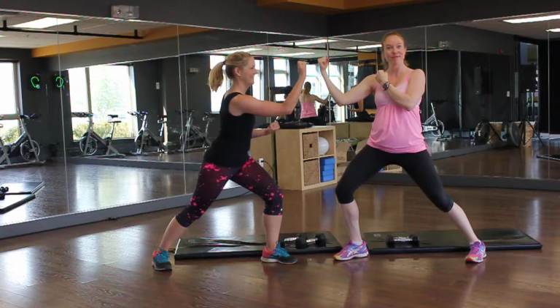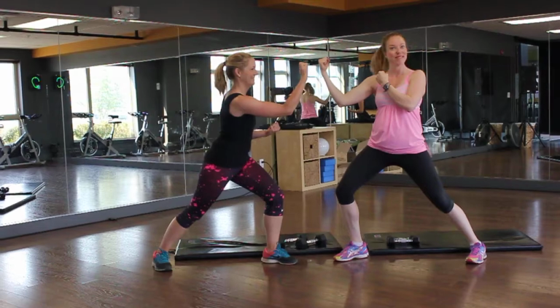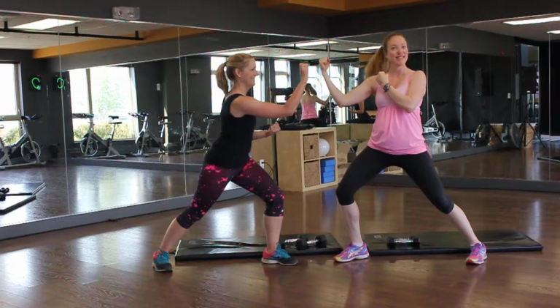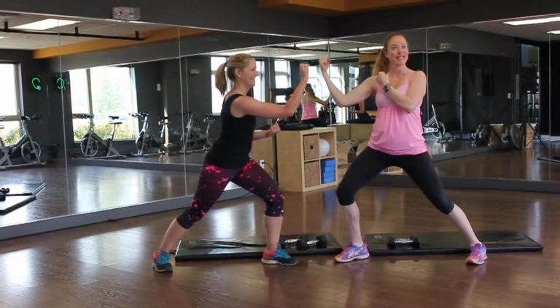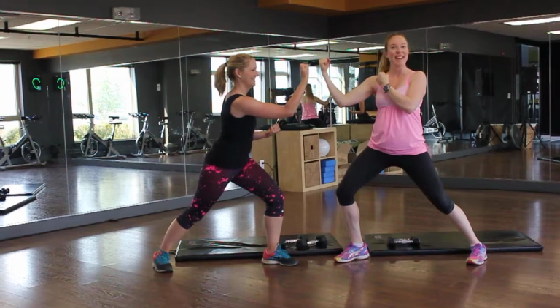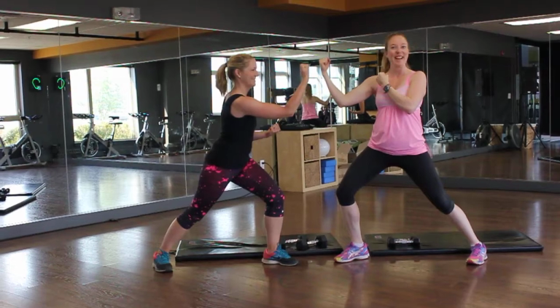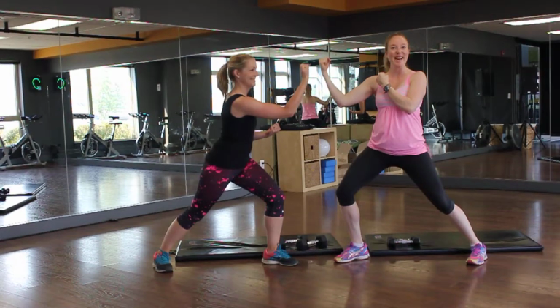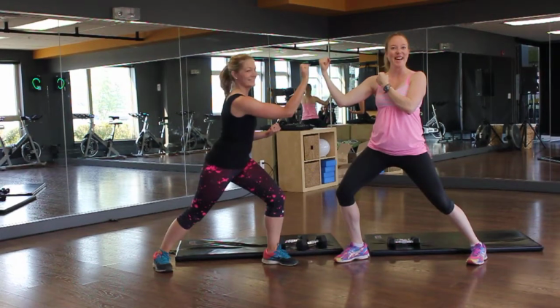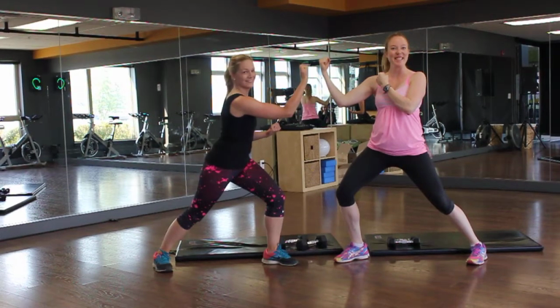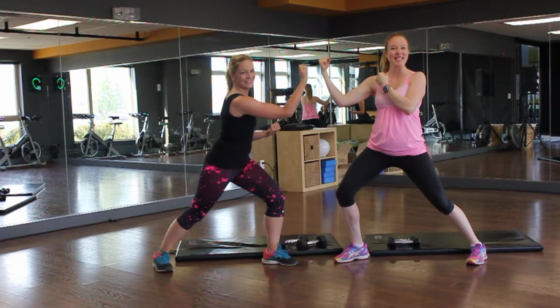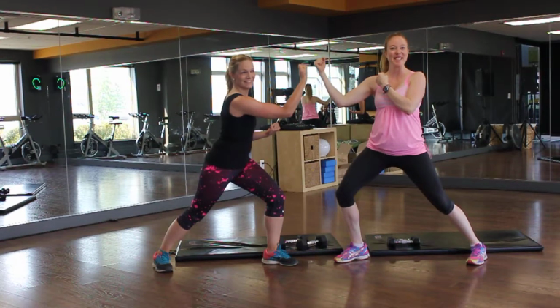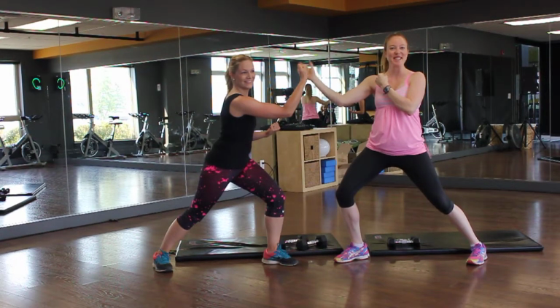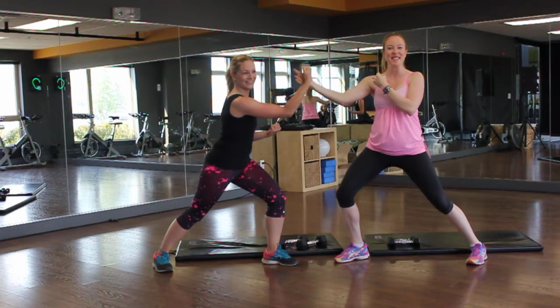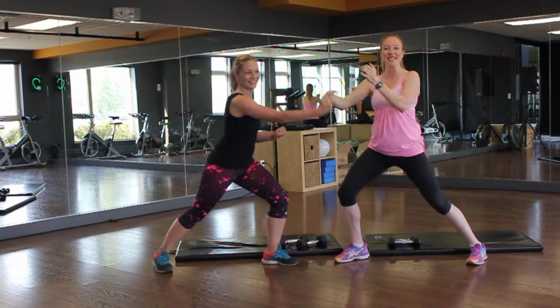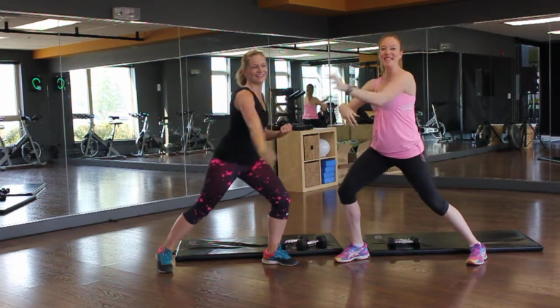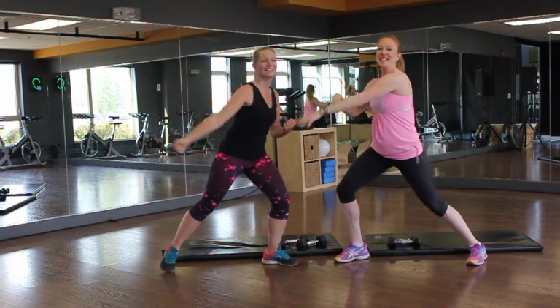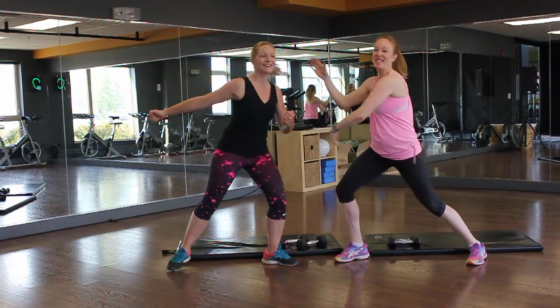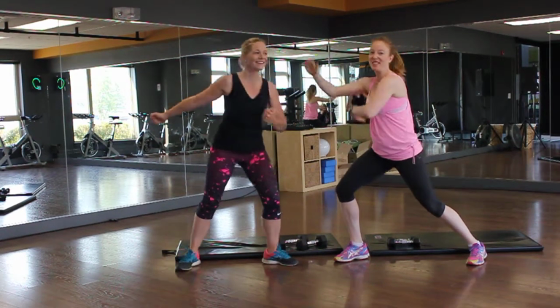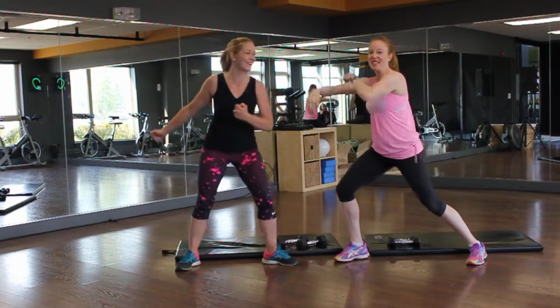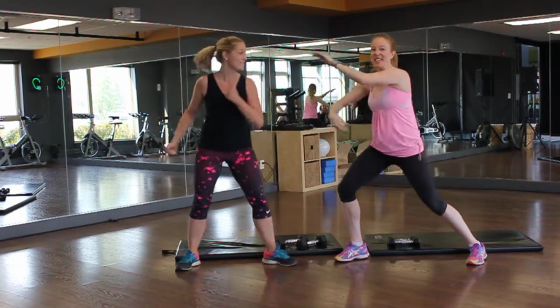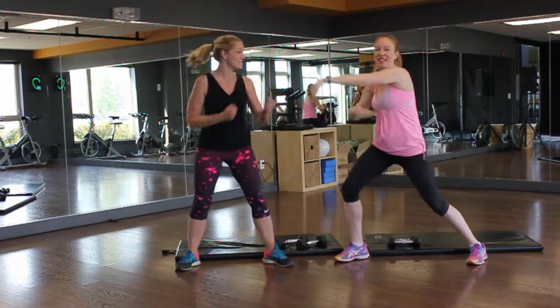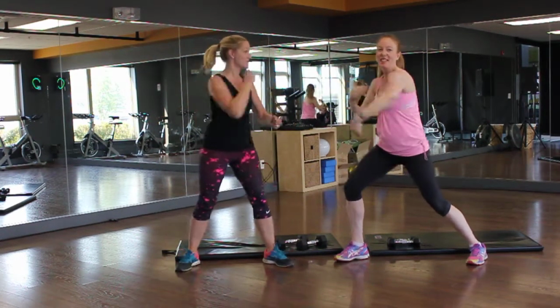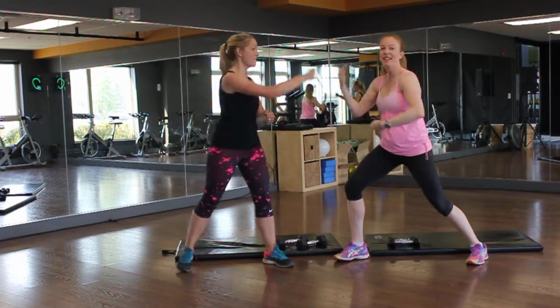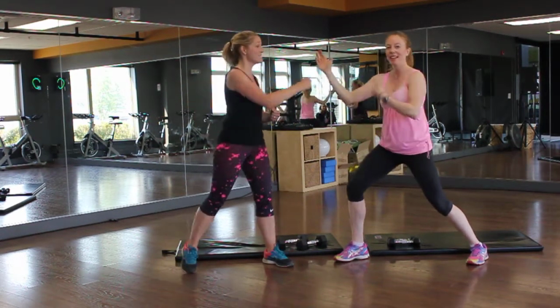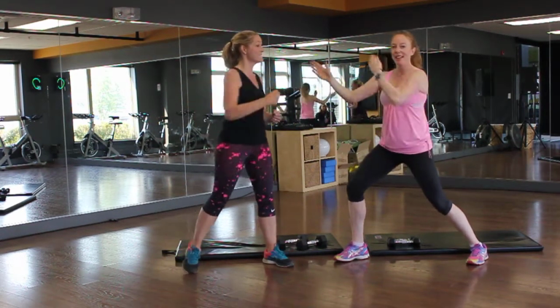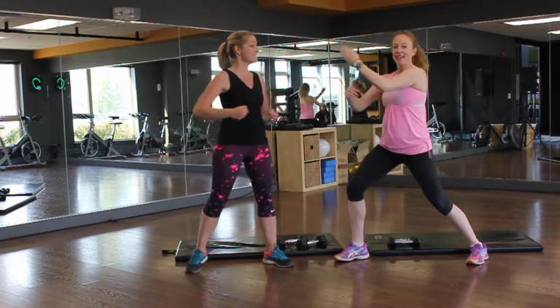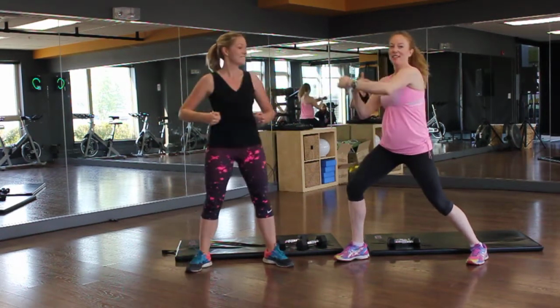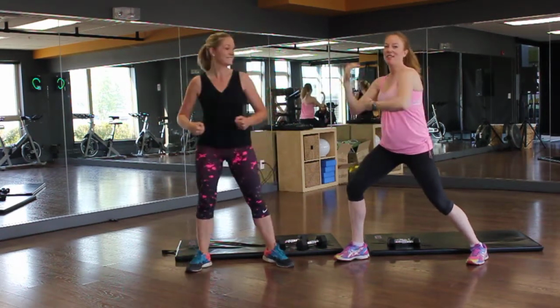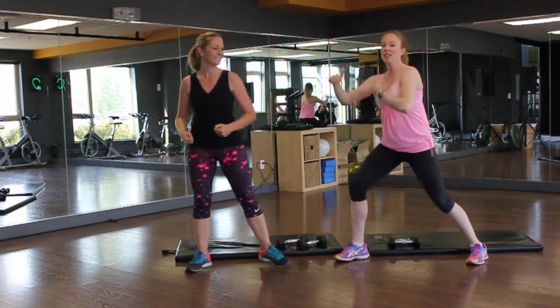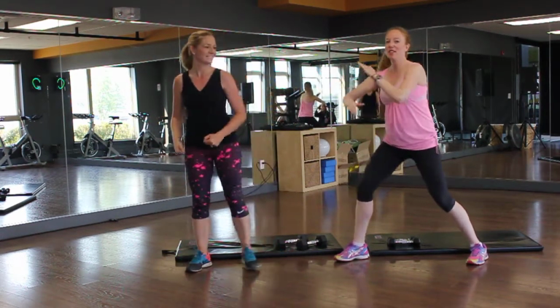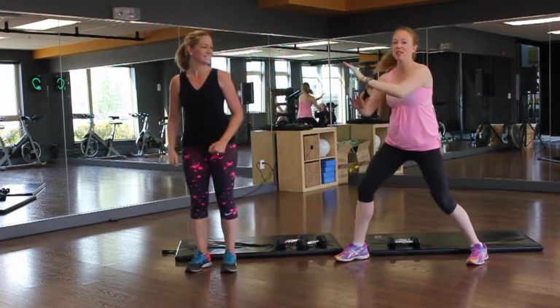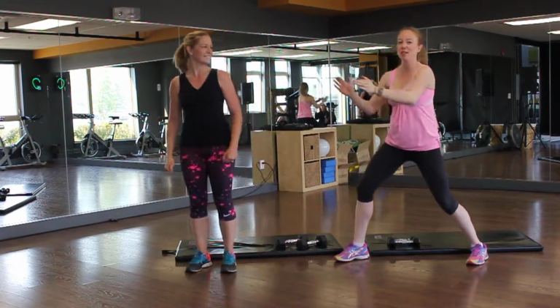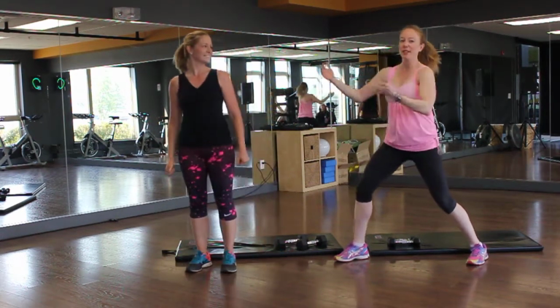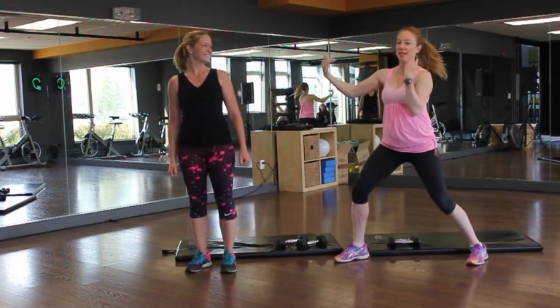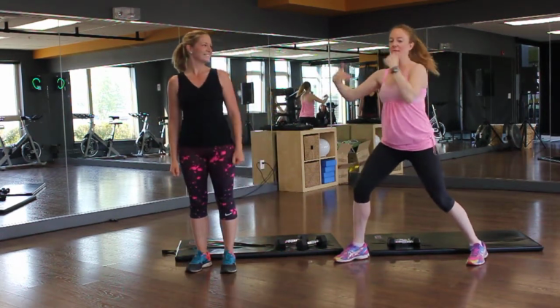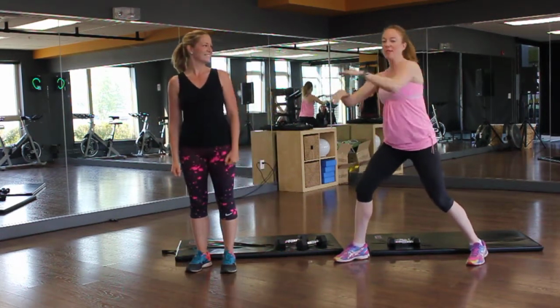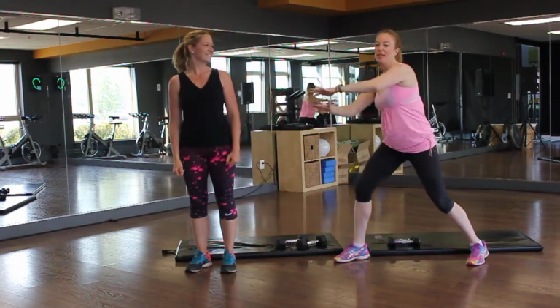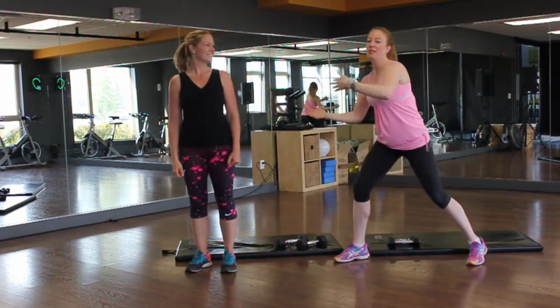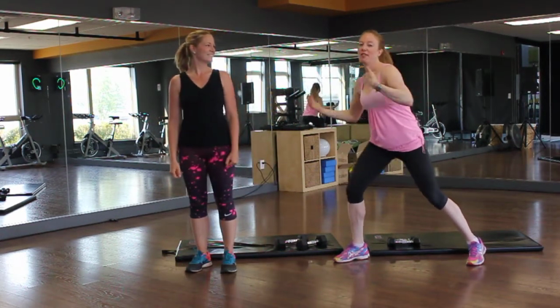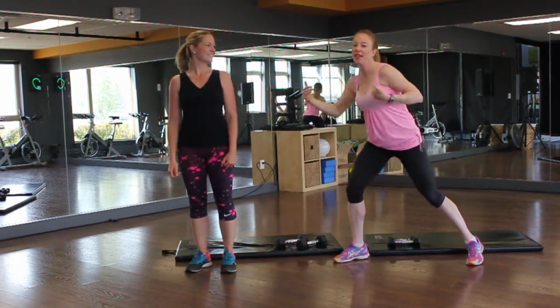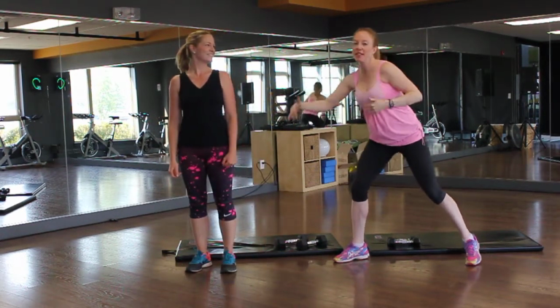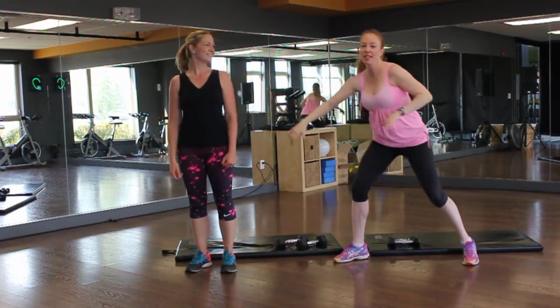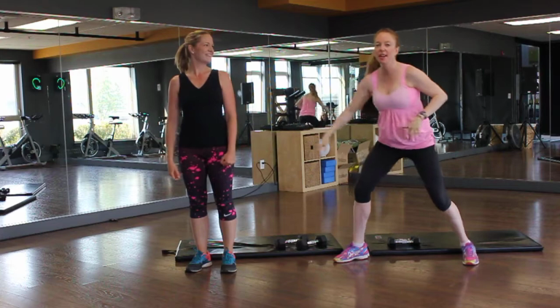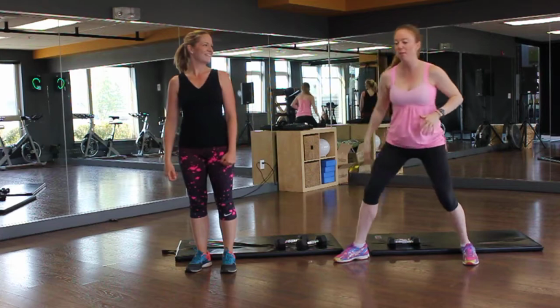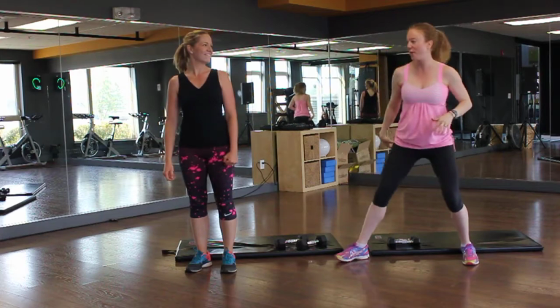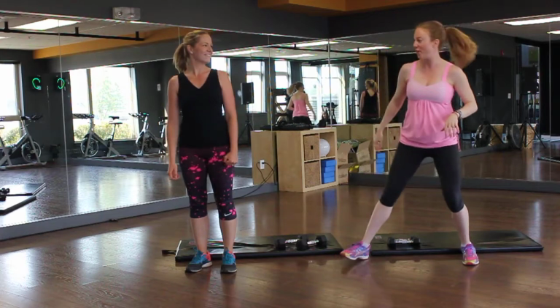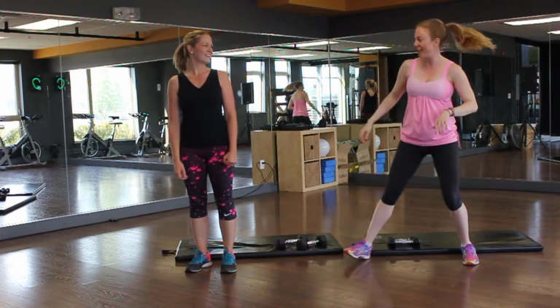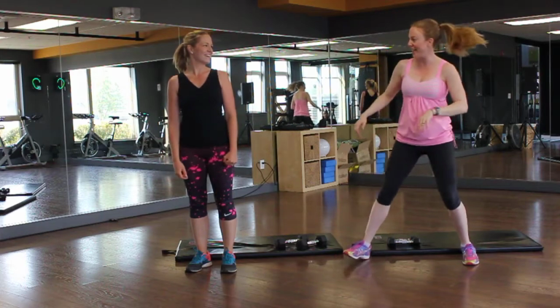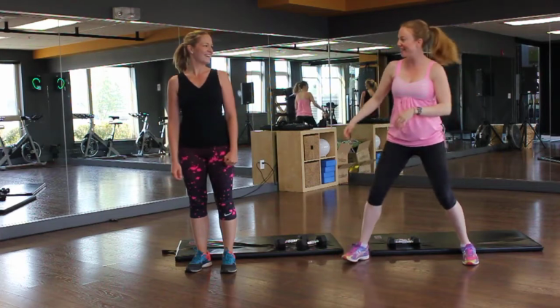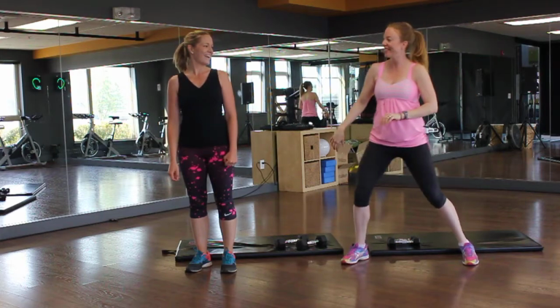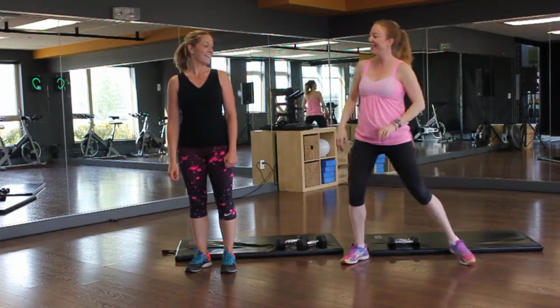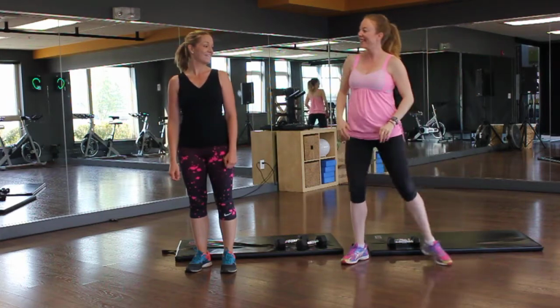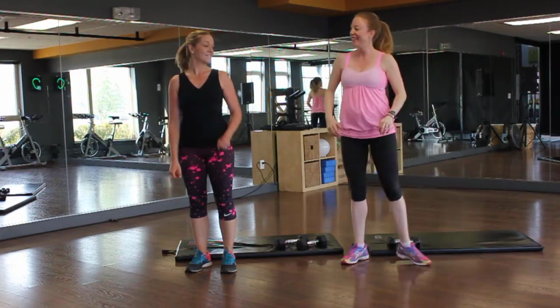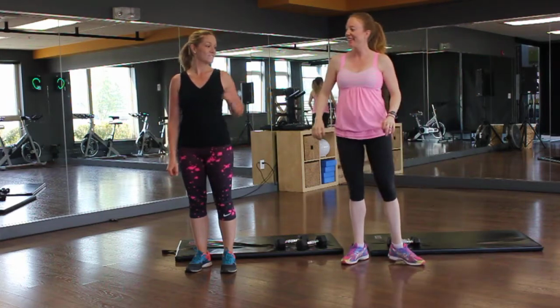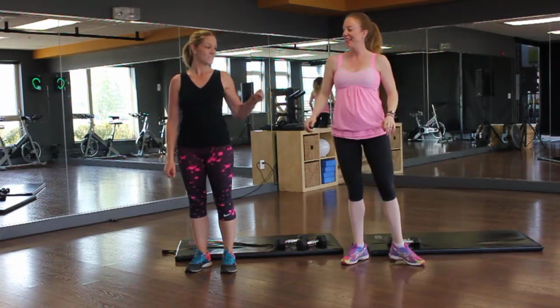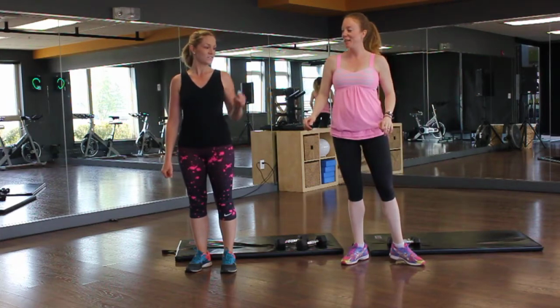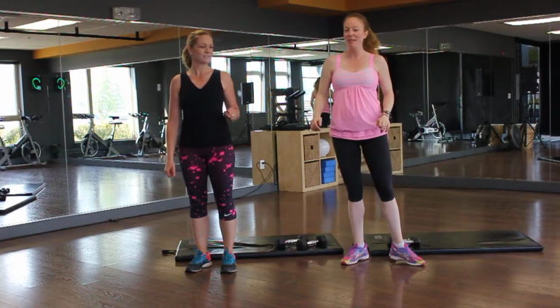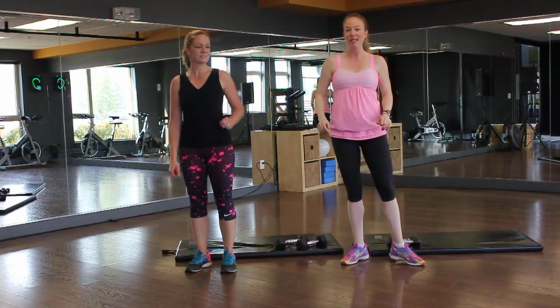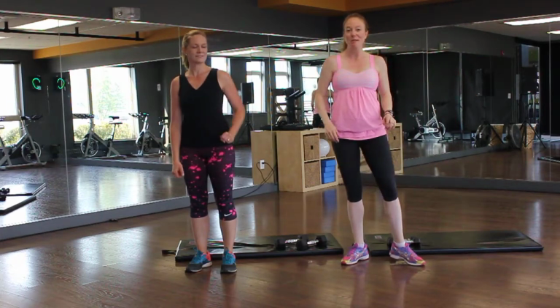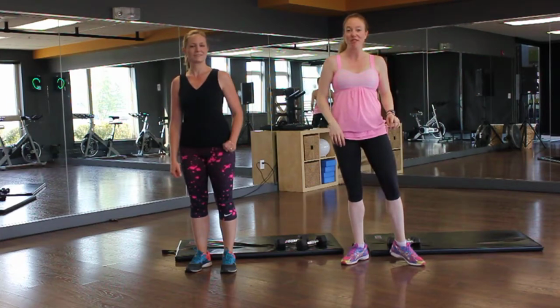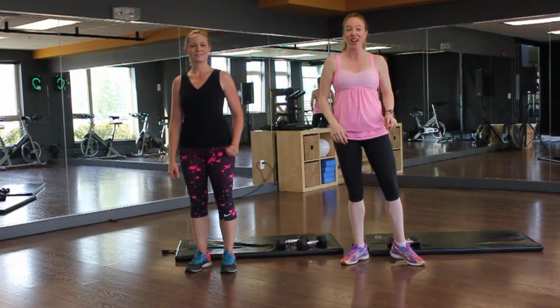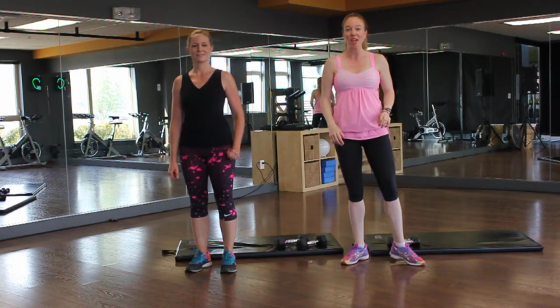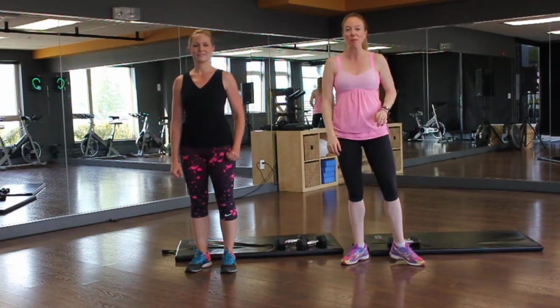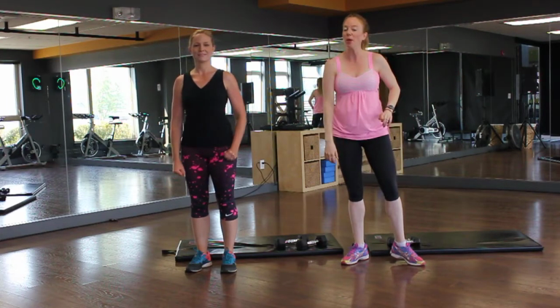Hey guys, day 17. We're just doing some self-defense stuff before this. Kim's in a fighting mood.